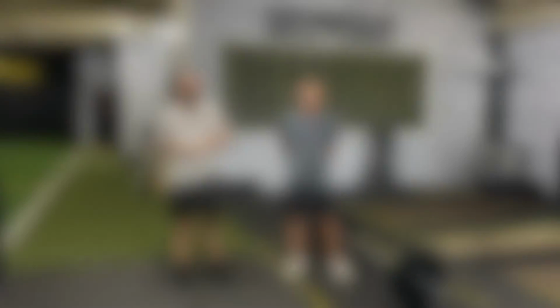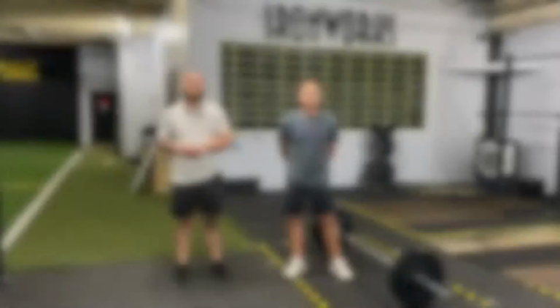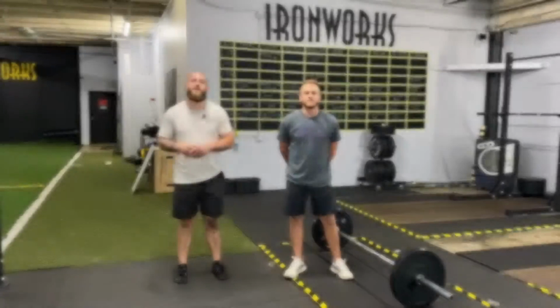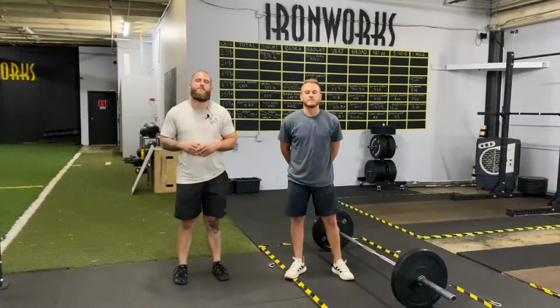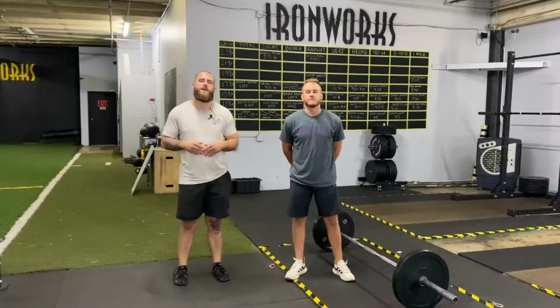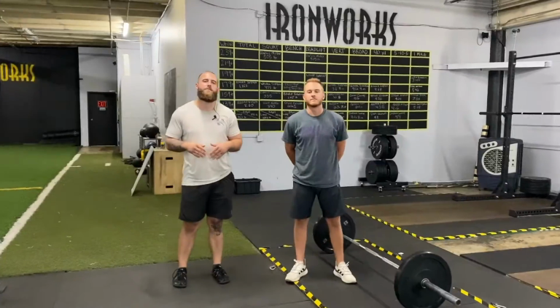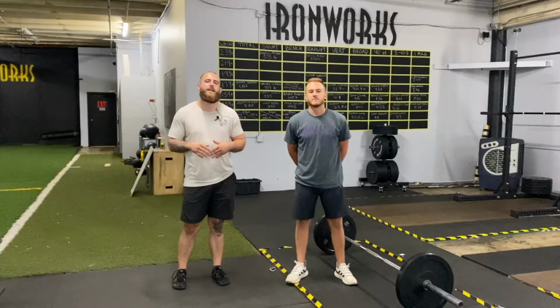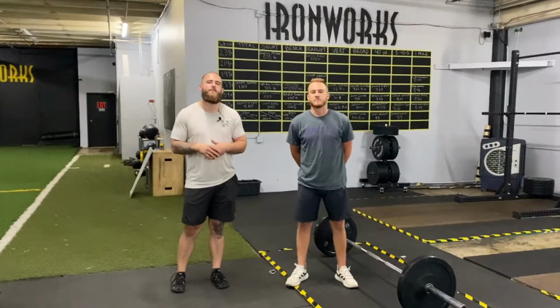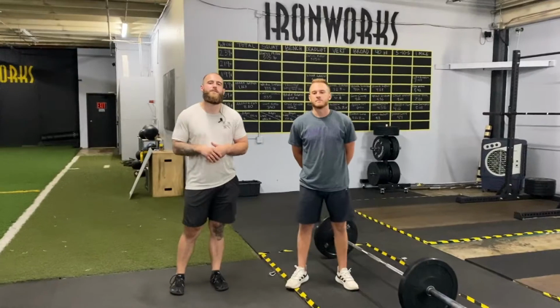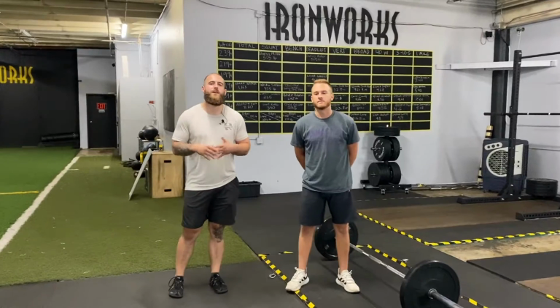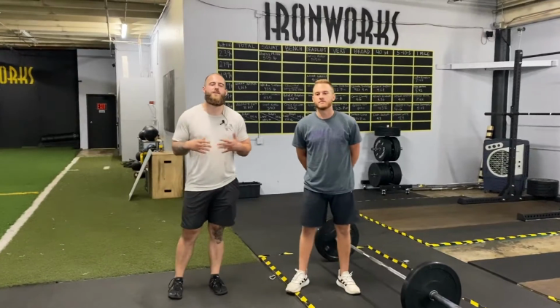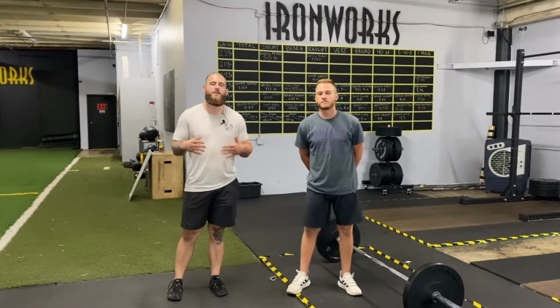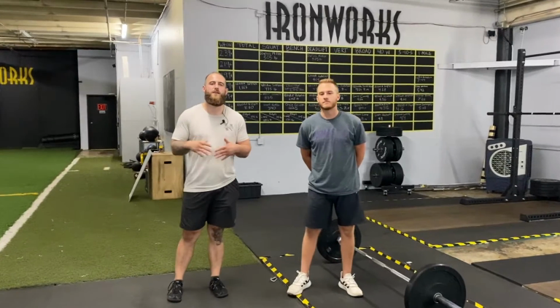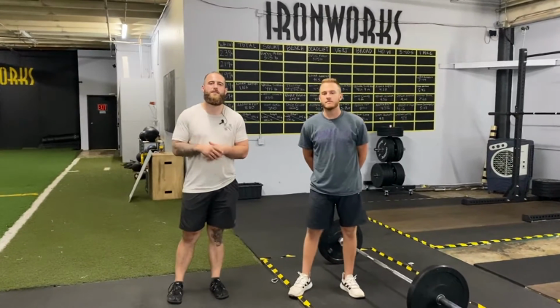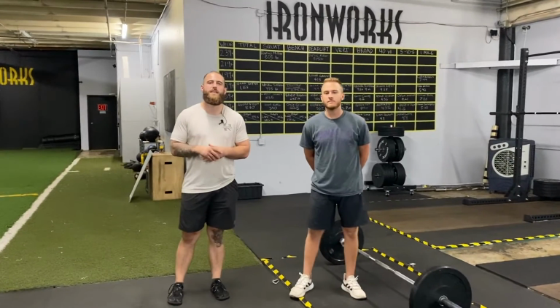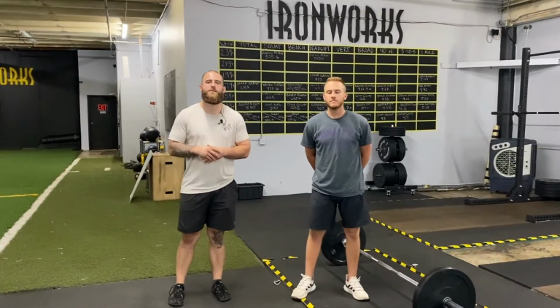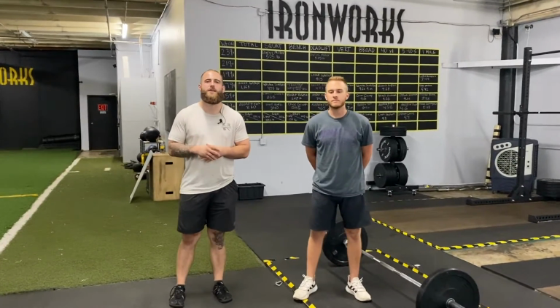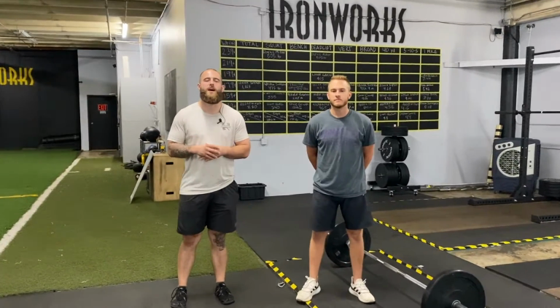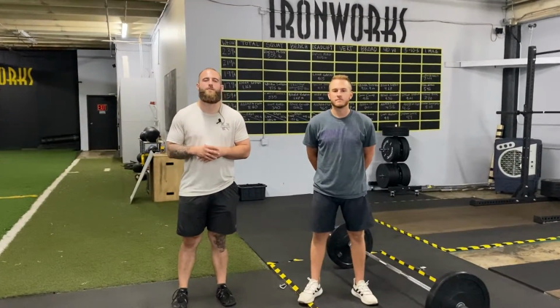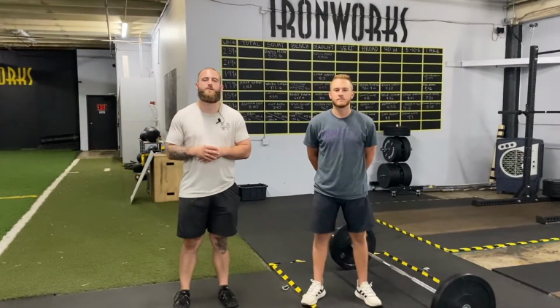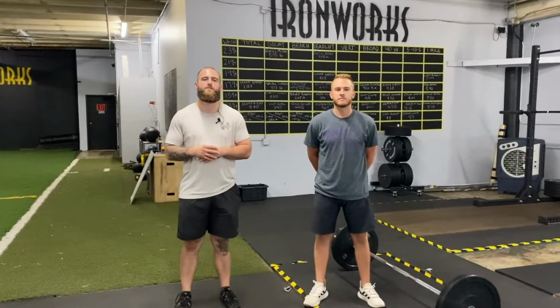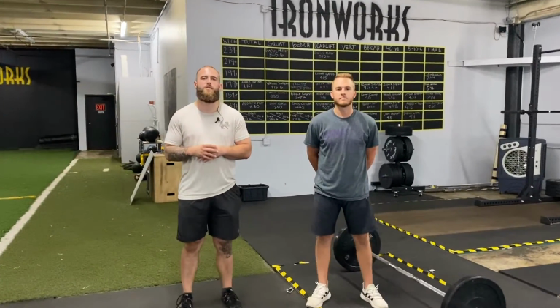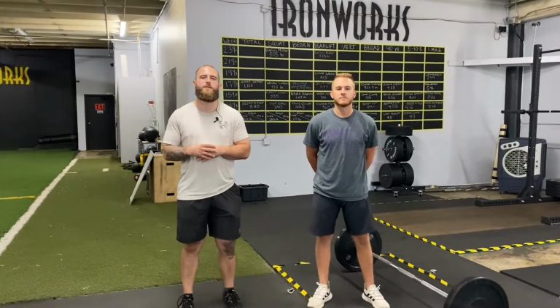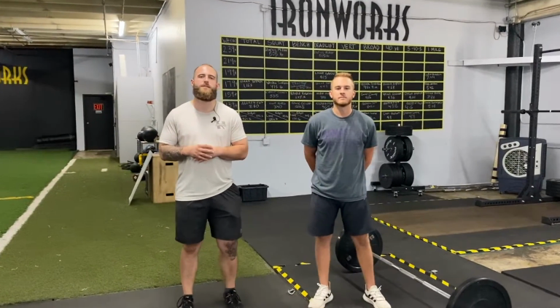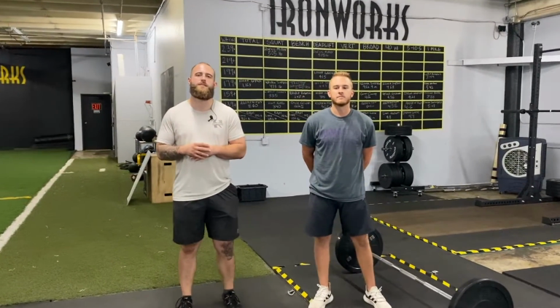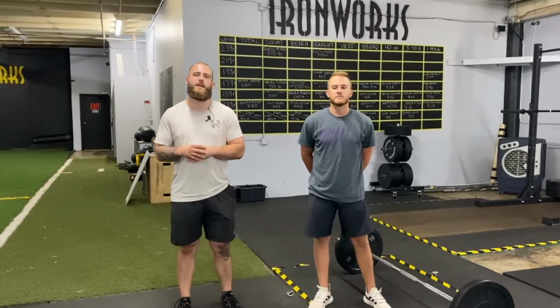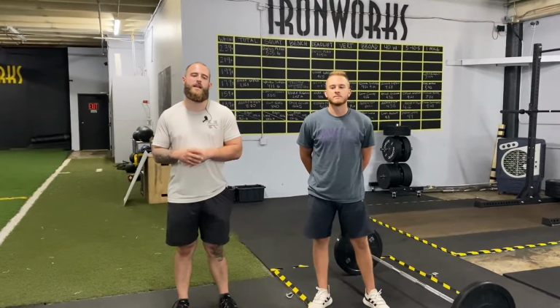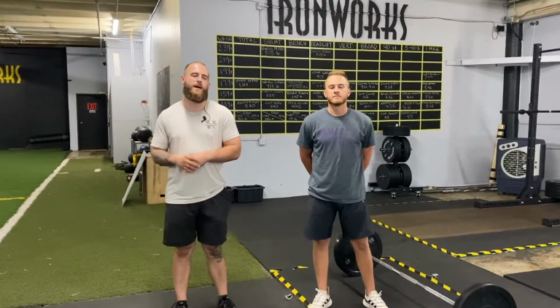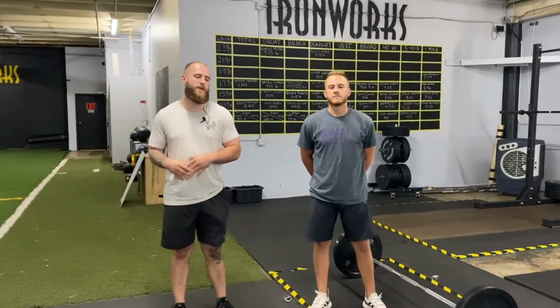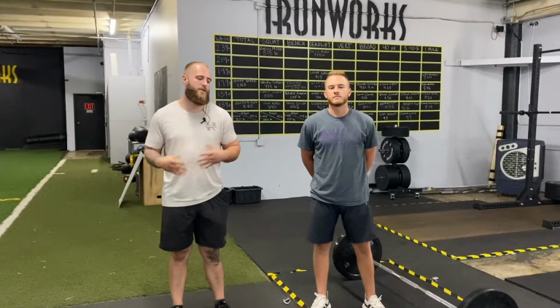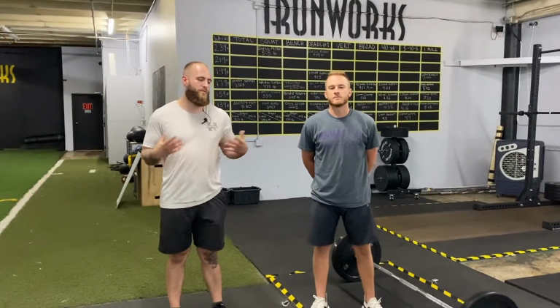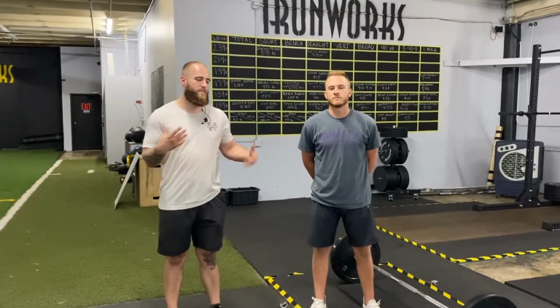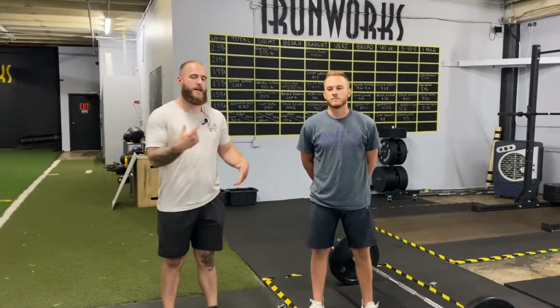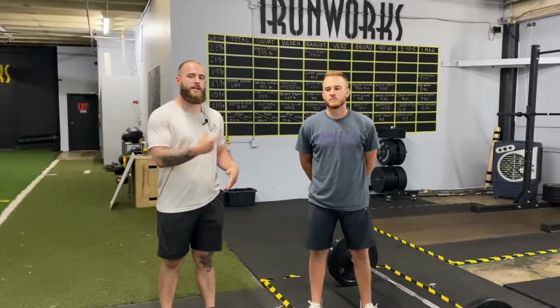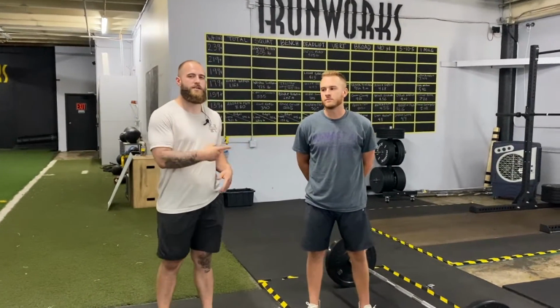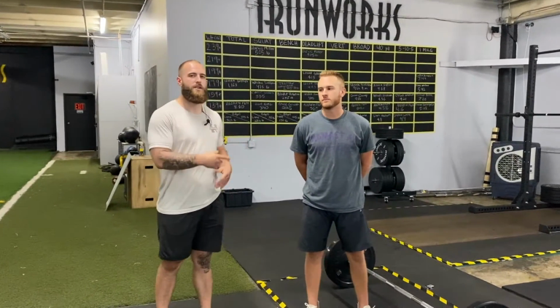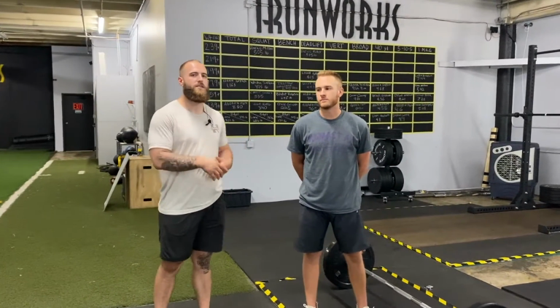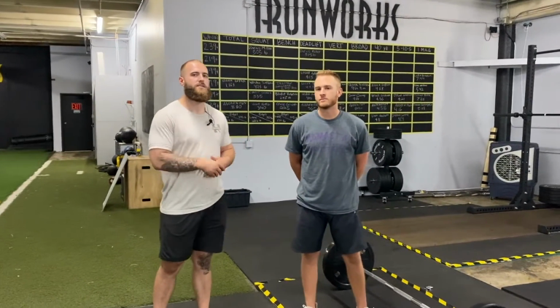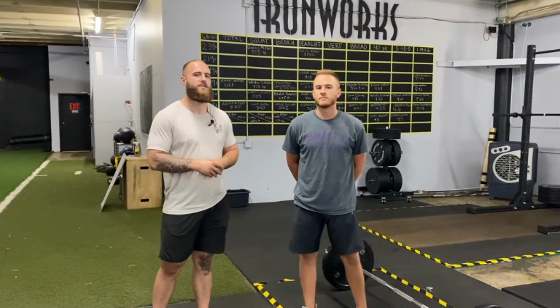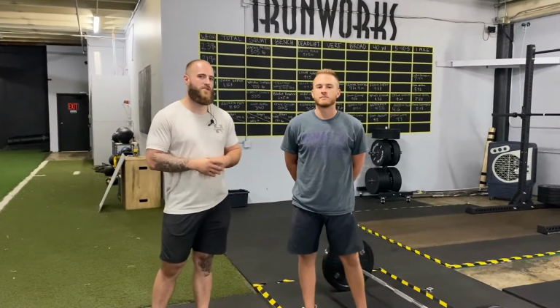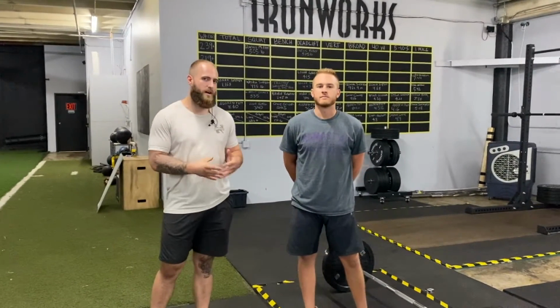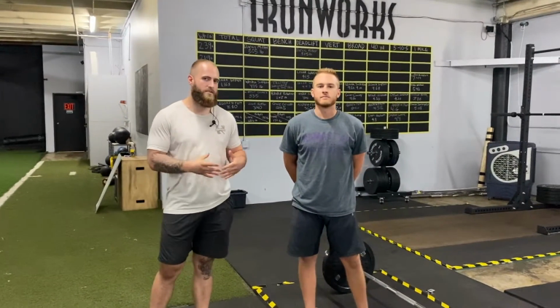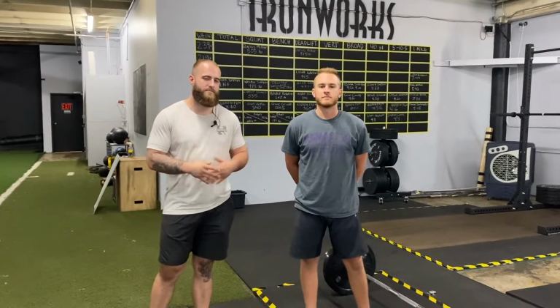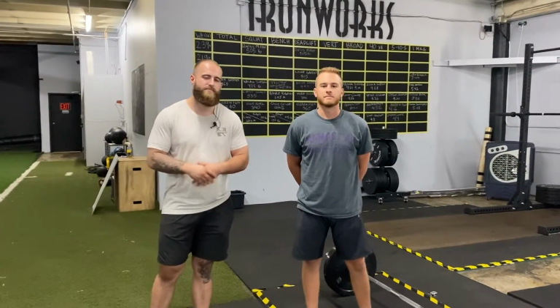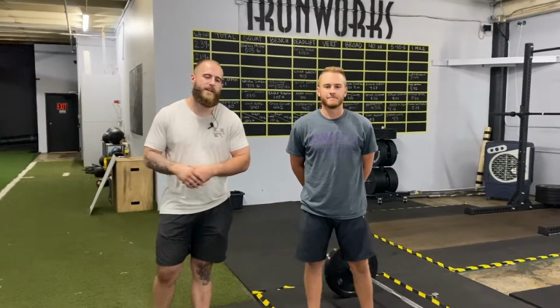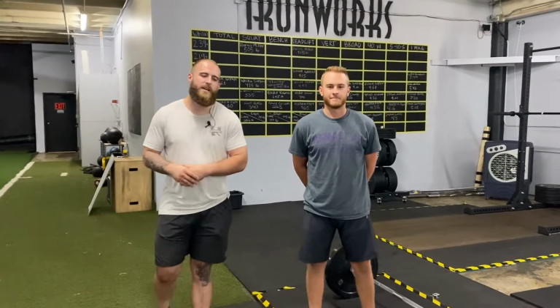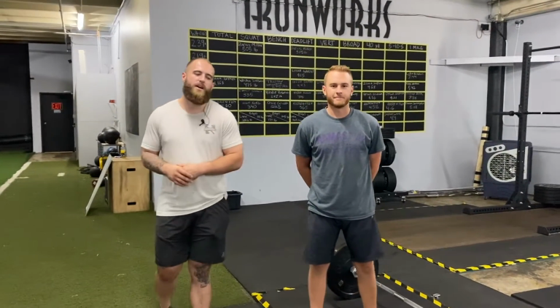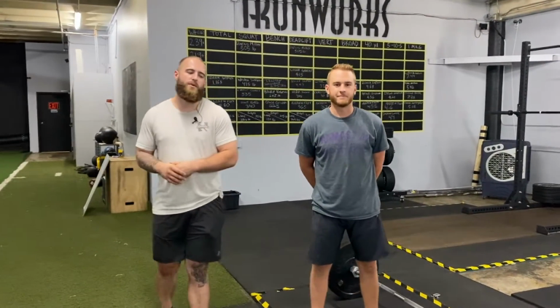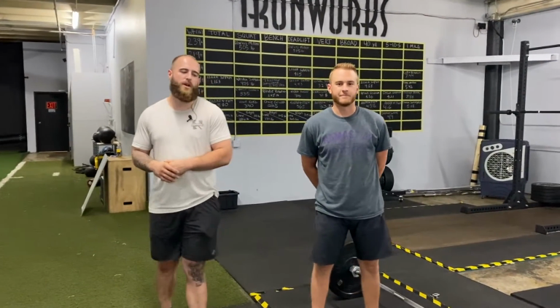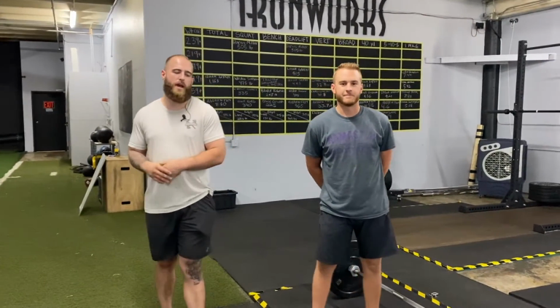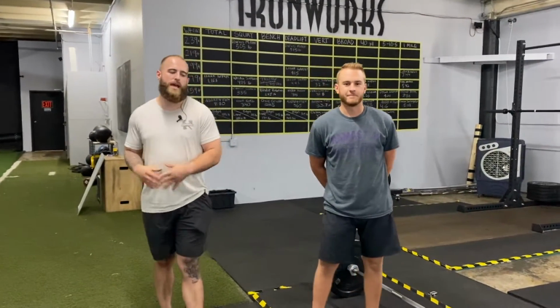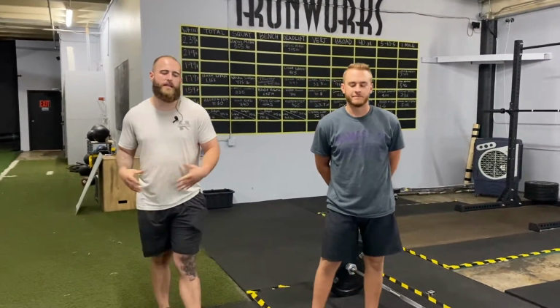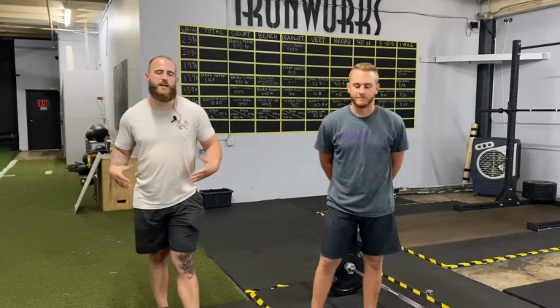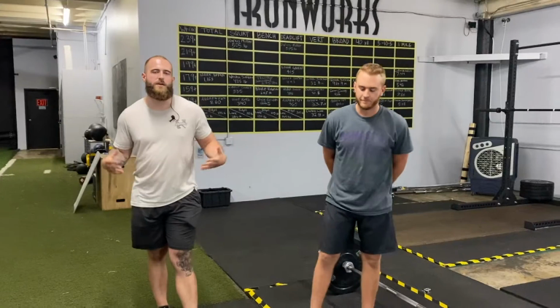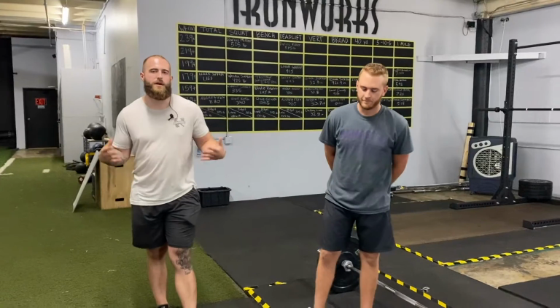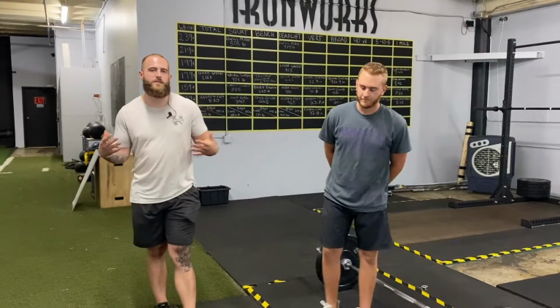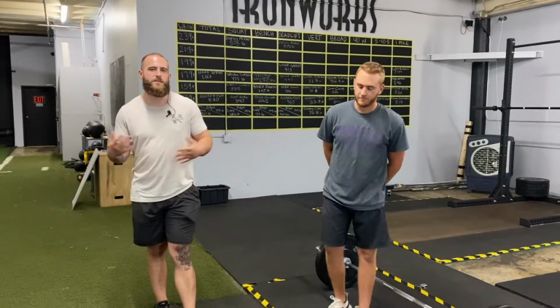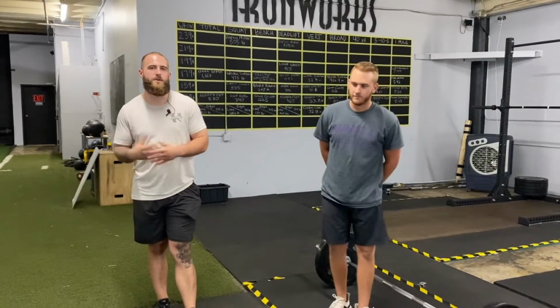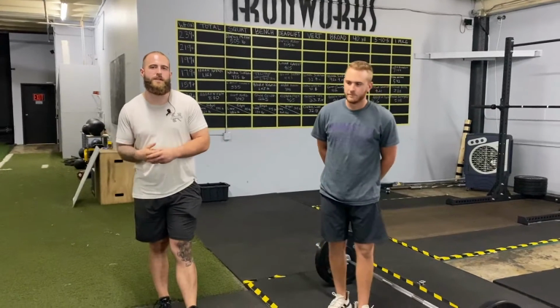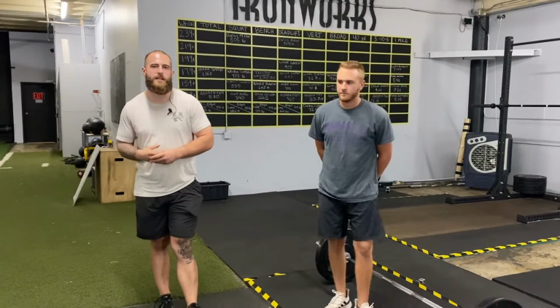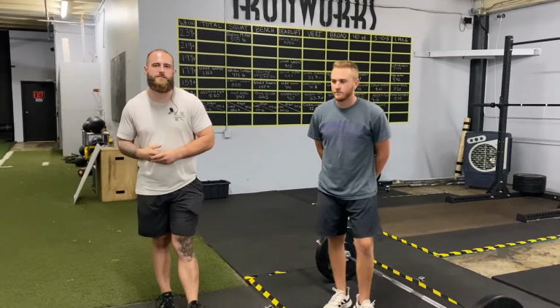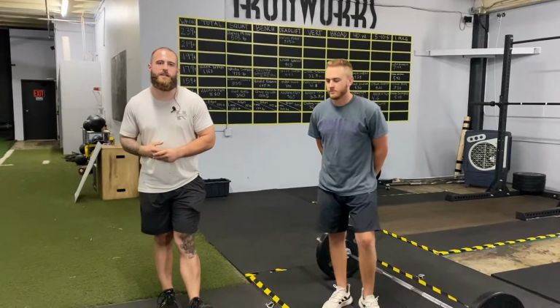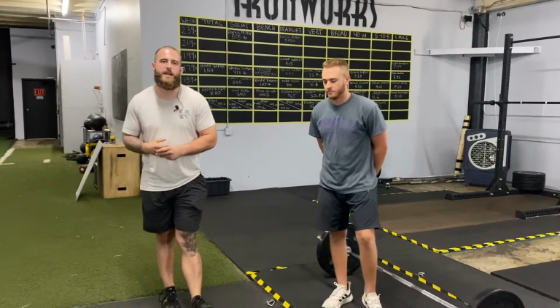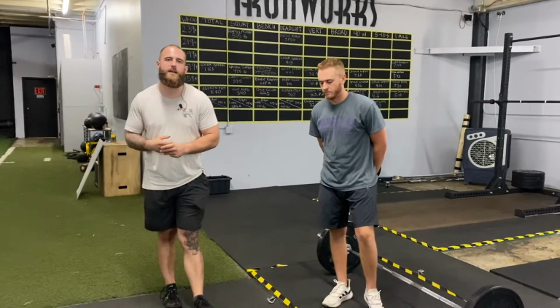What's up everybody, my name is Josh Collins here with Ironworks Performance, and I'm here with one of my interns. We're going to go ahead and talk about the sumo deadlift today.